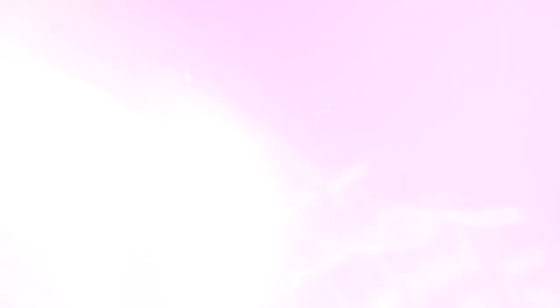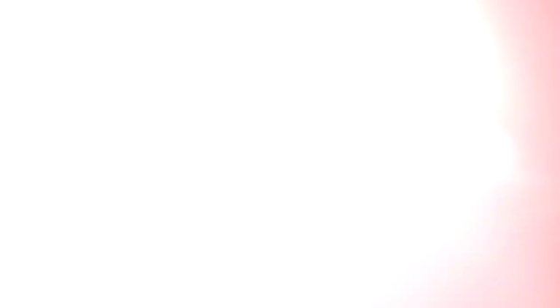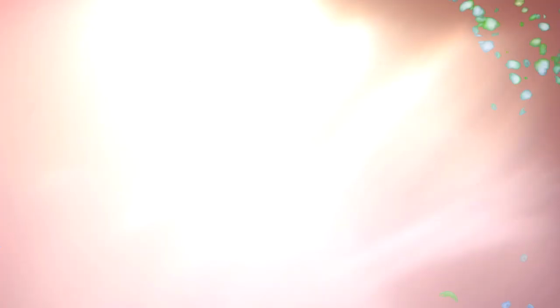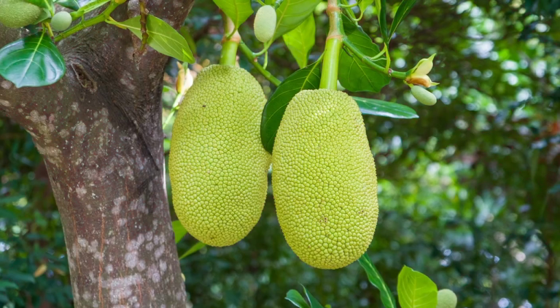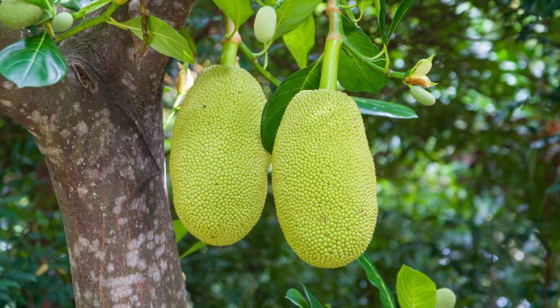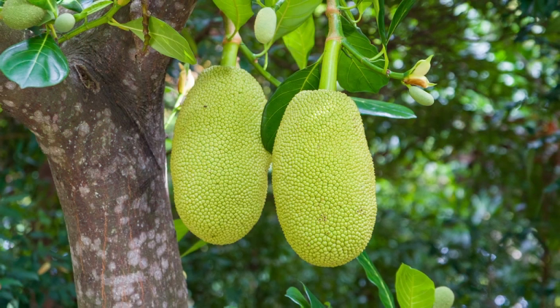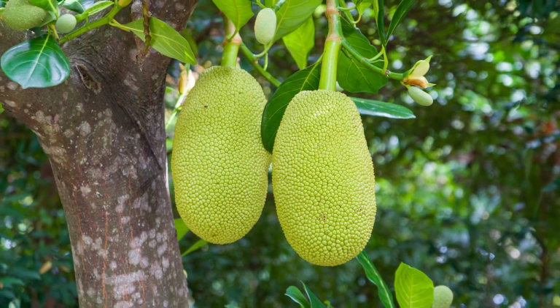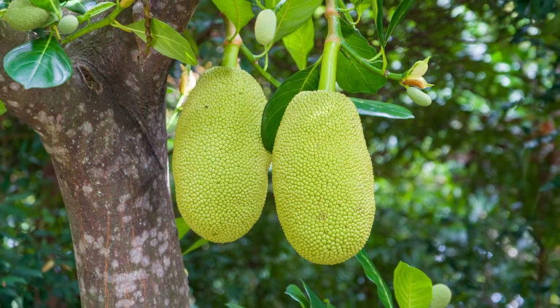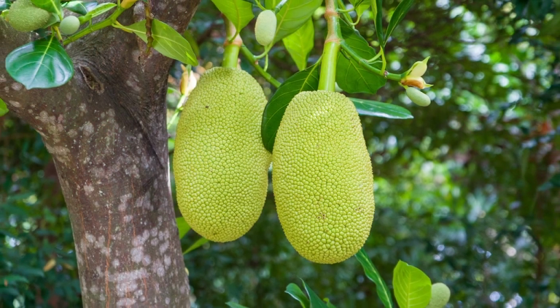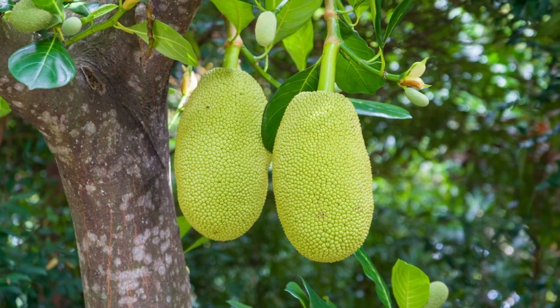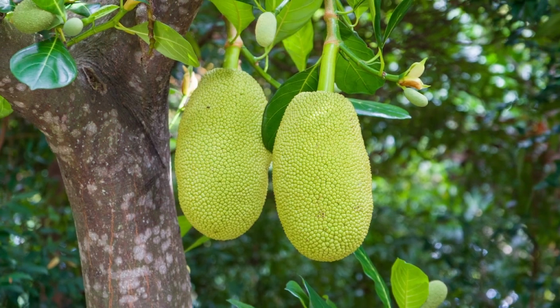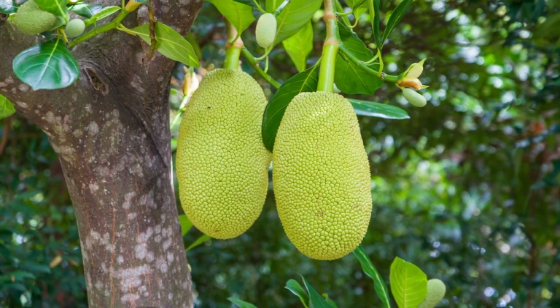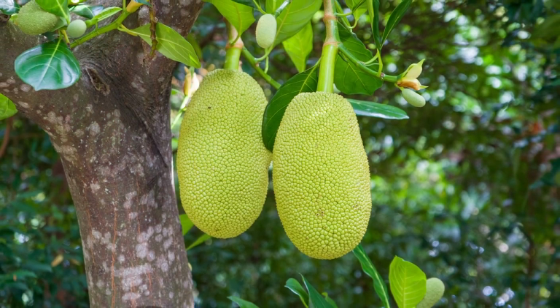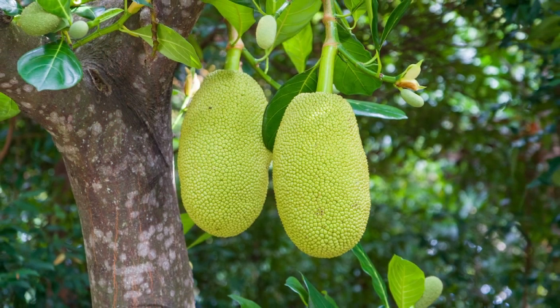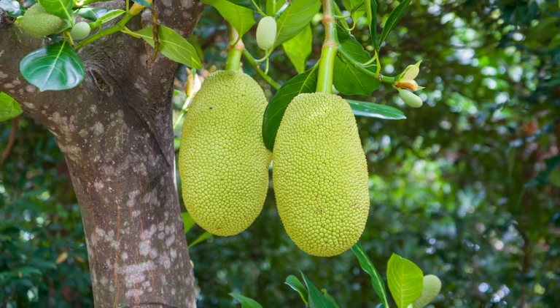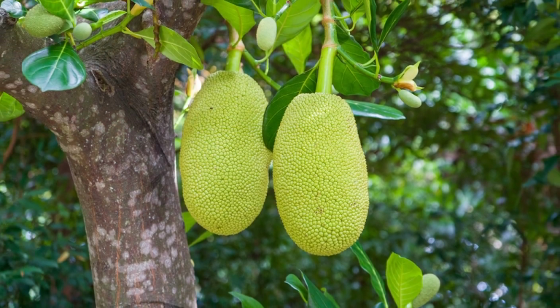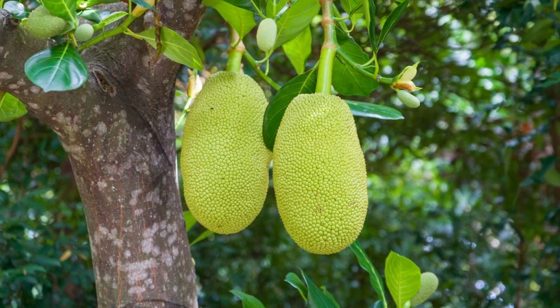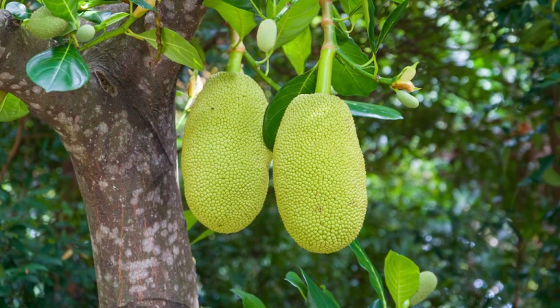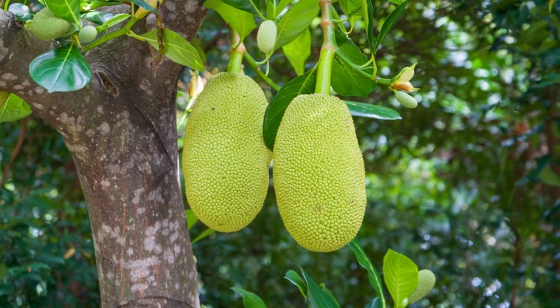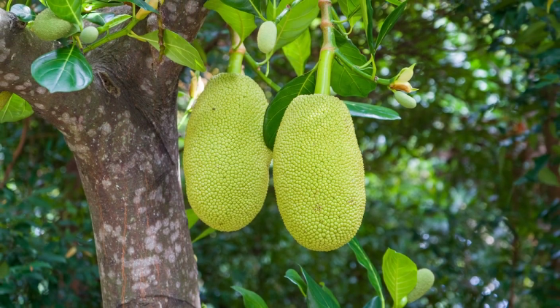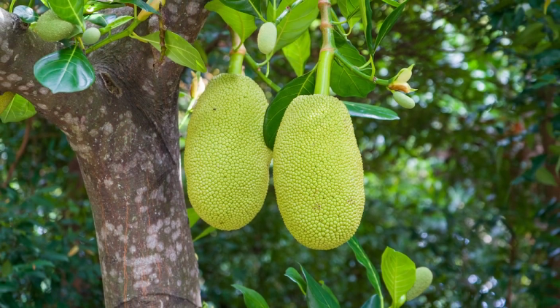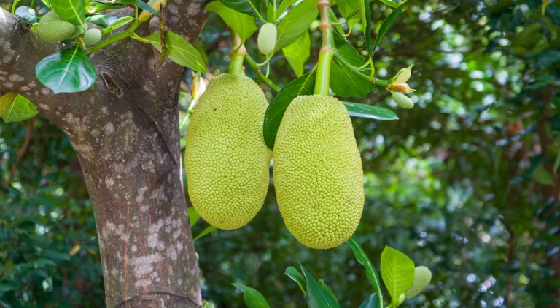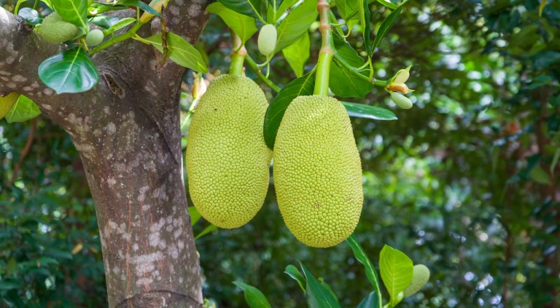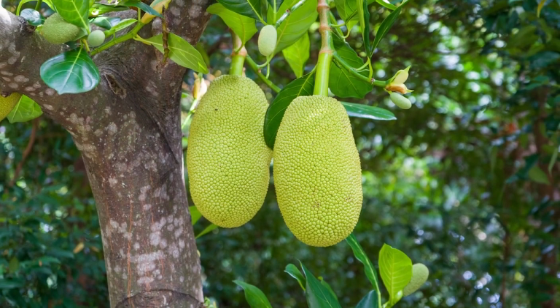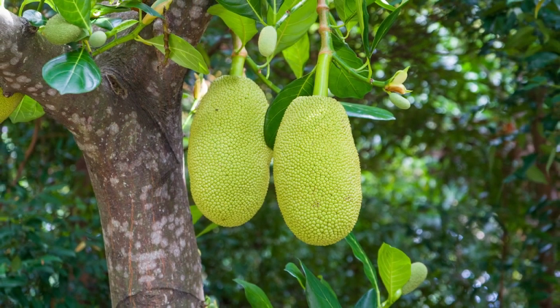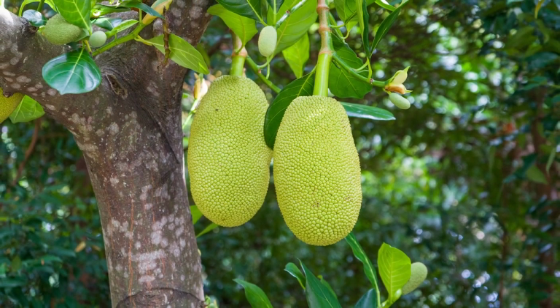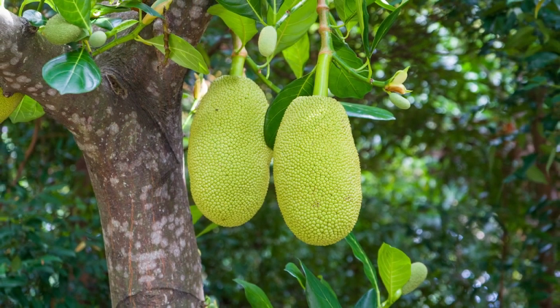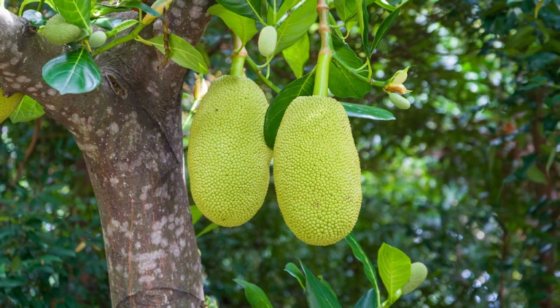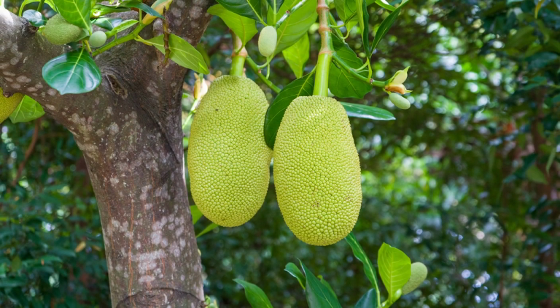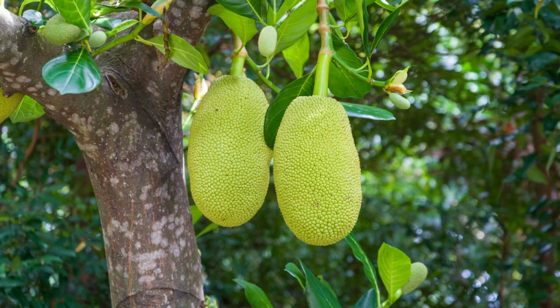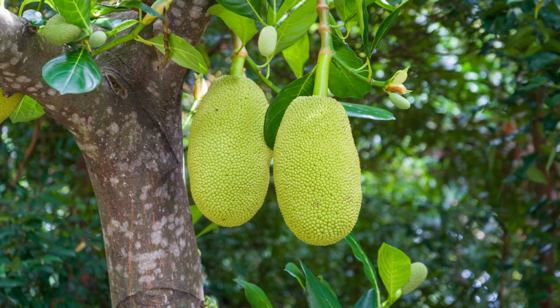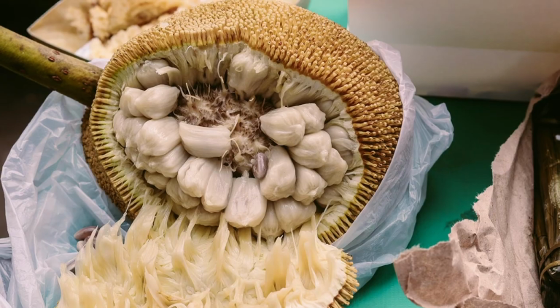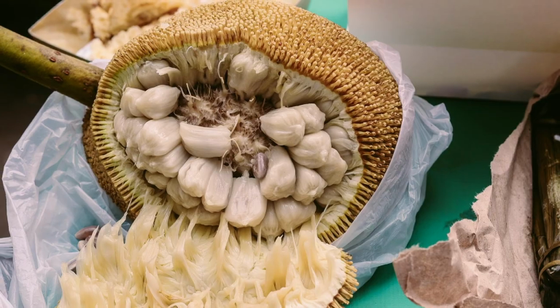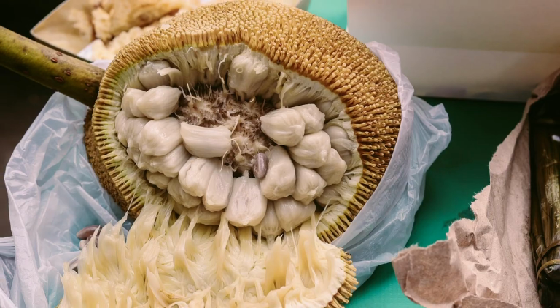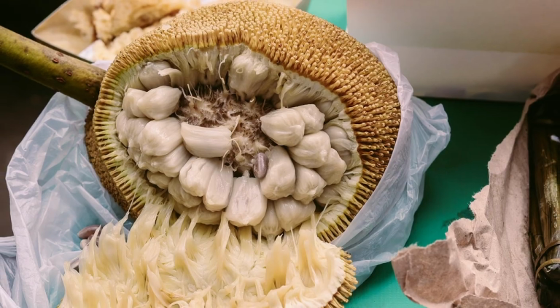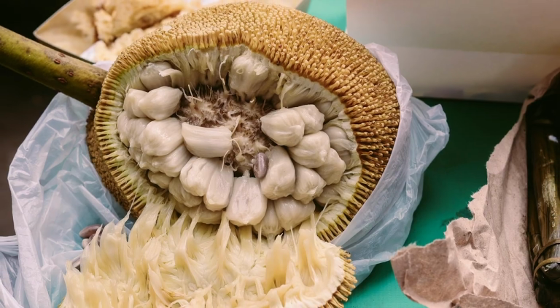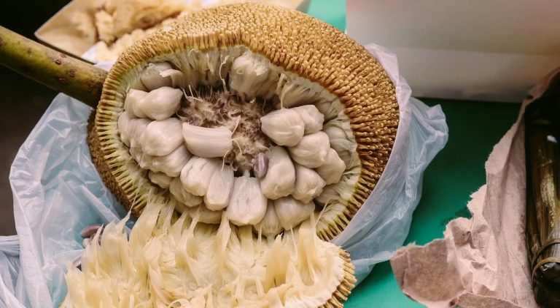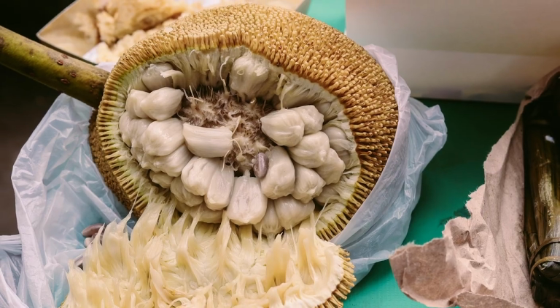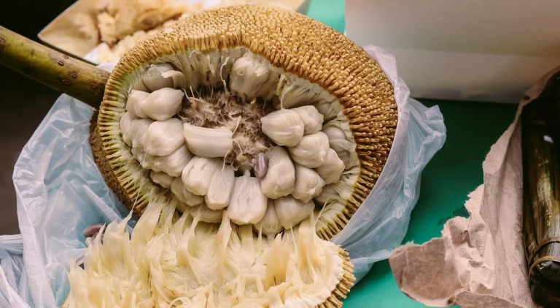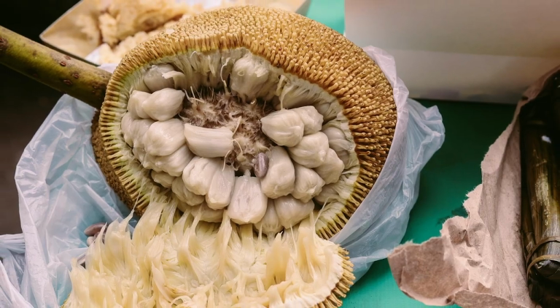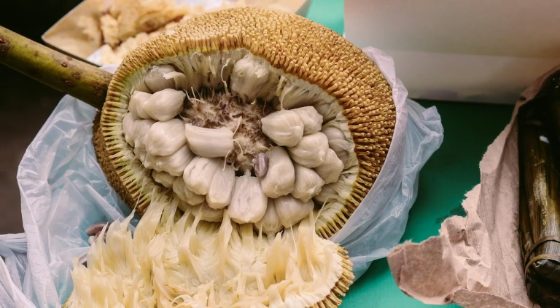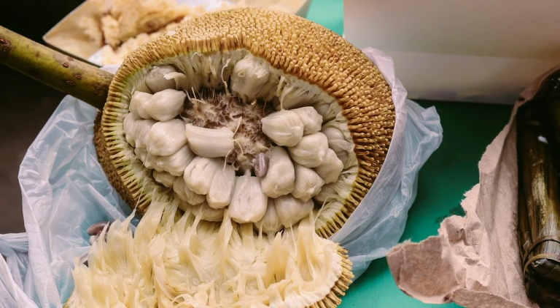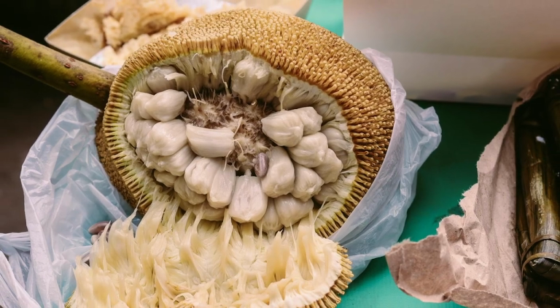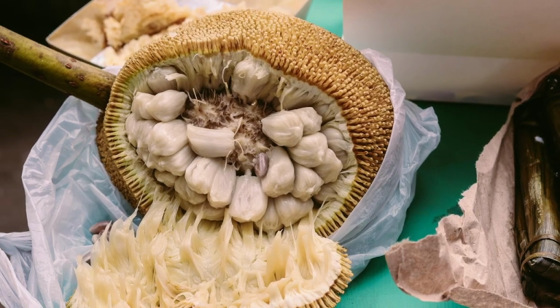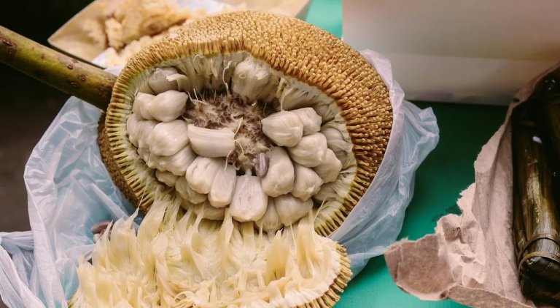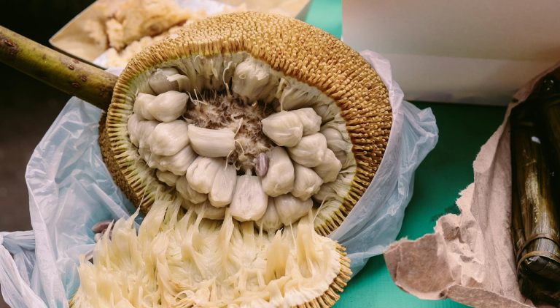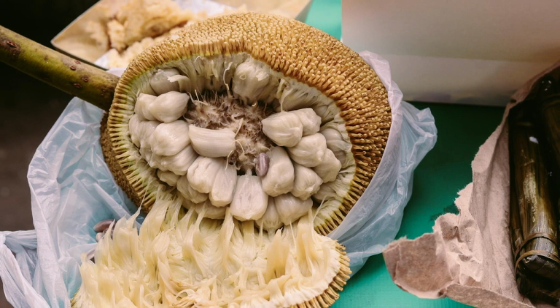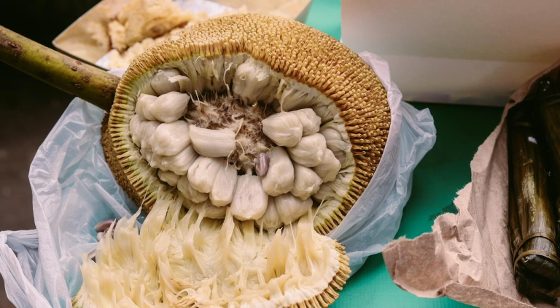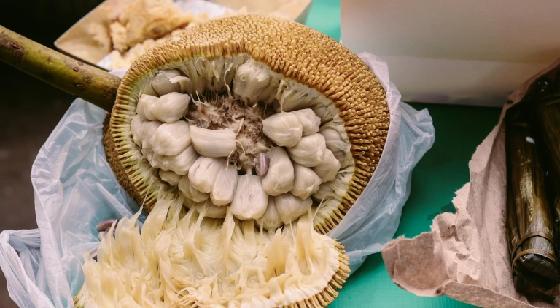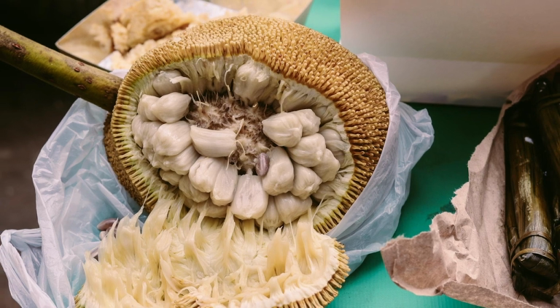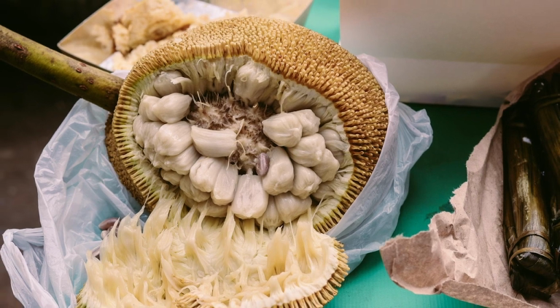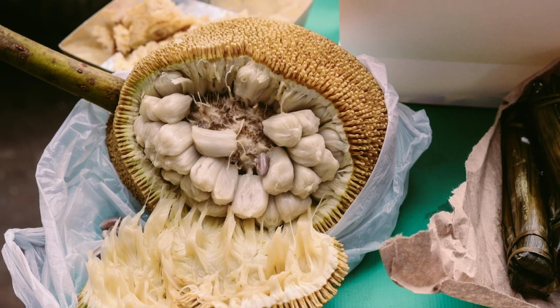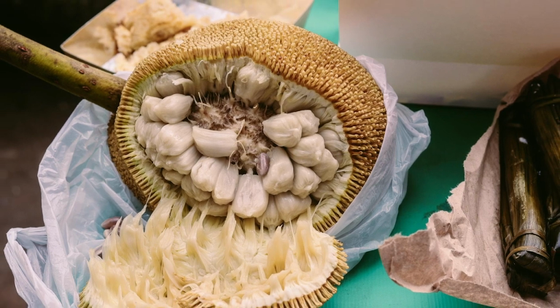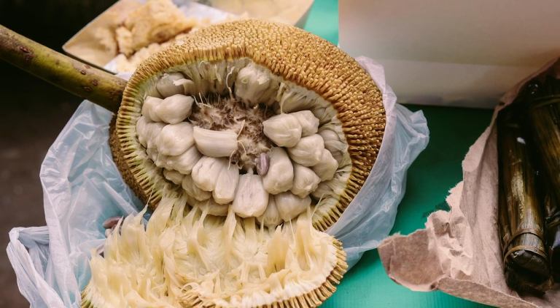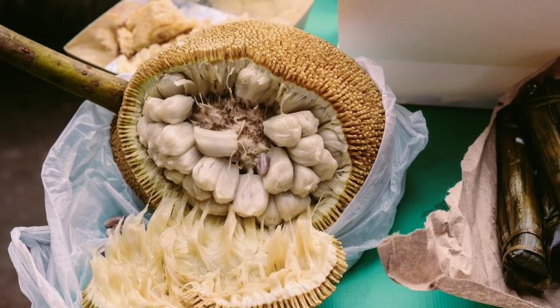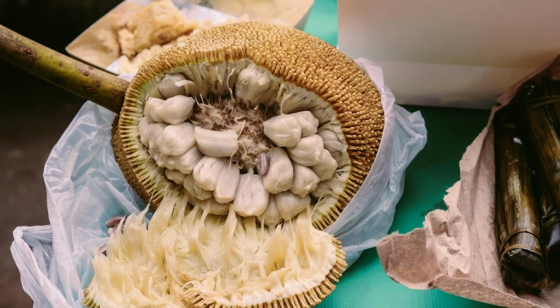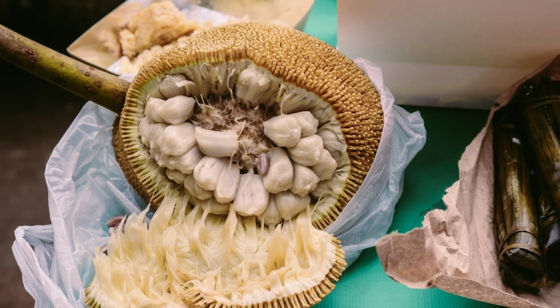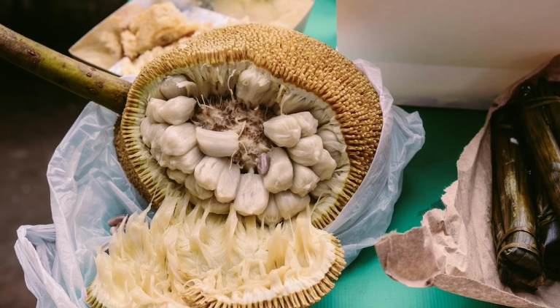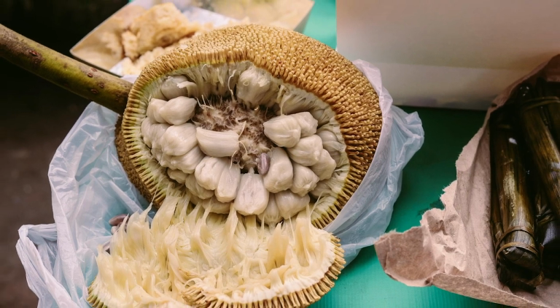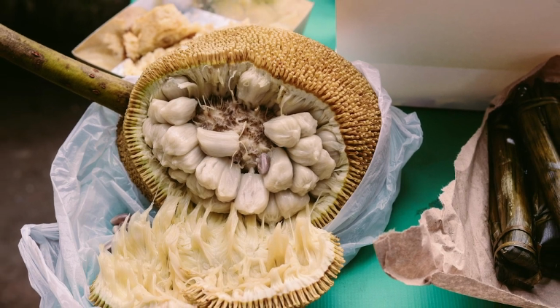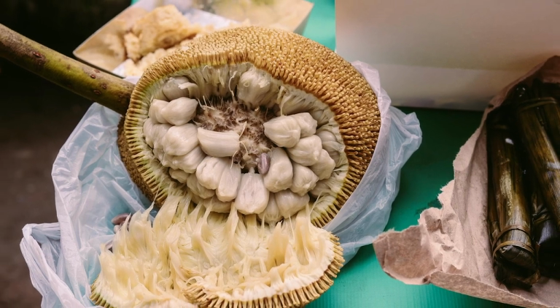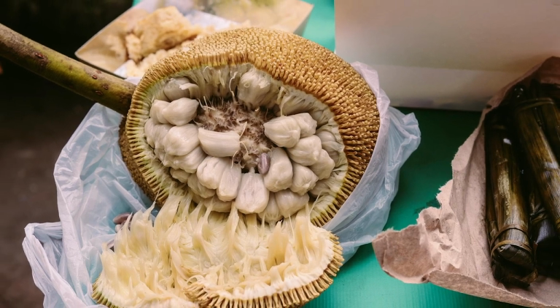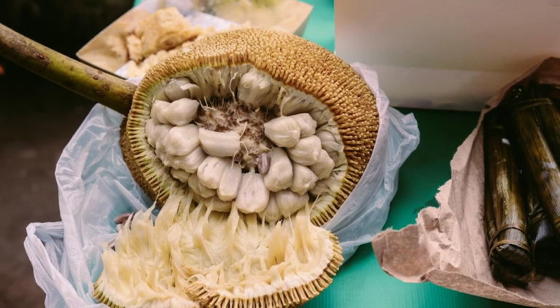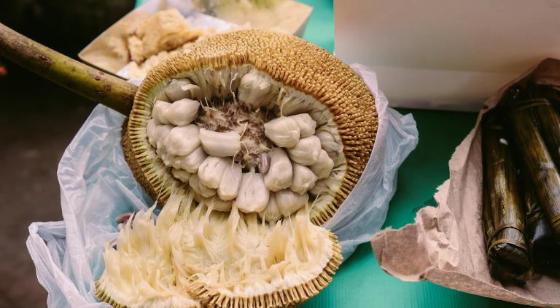And today I'm going to show you how to pick, how to ripen, and how to open a jackfruit.